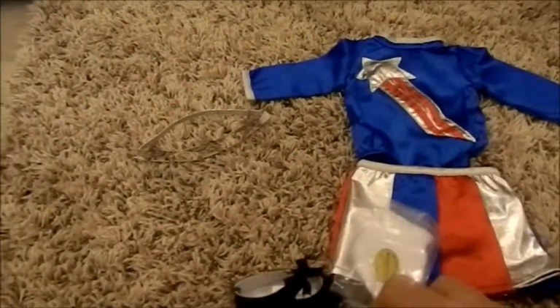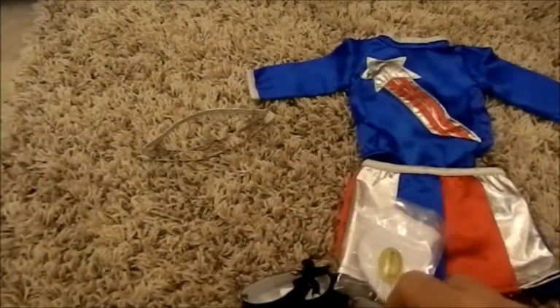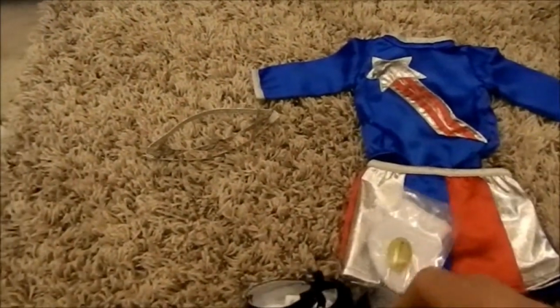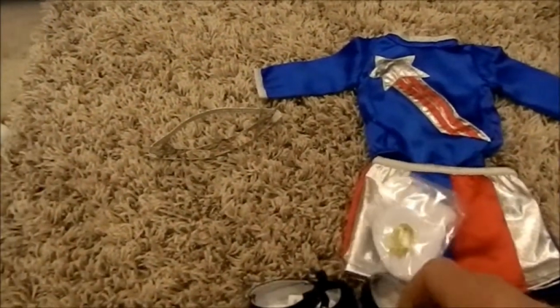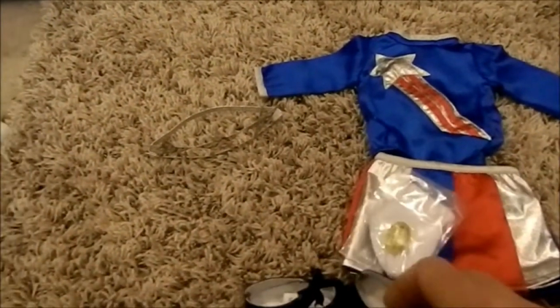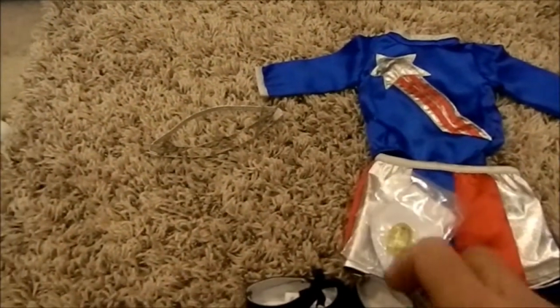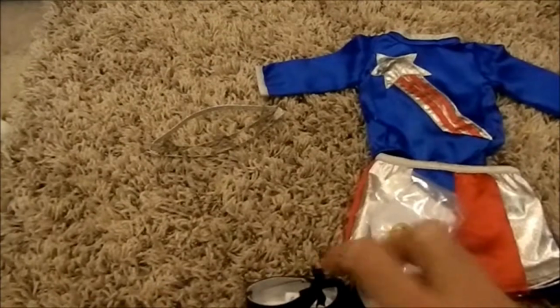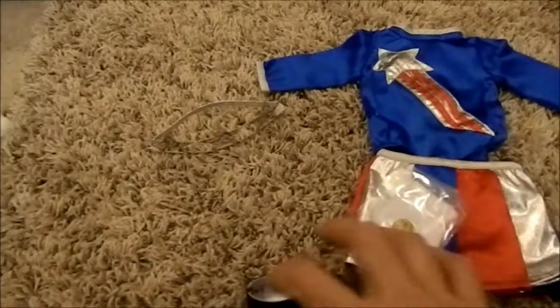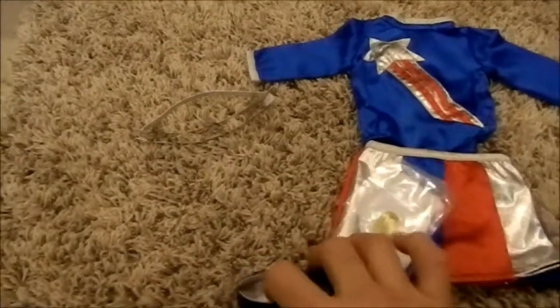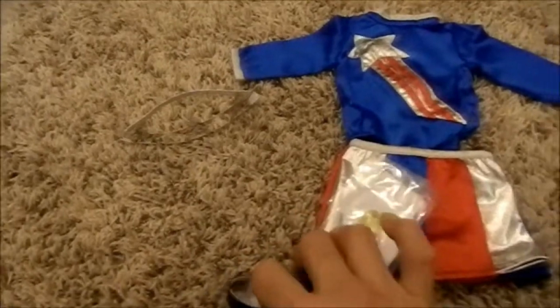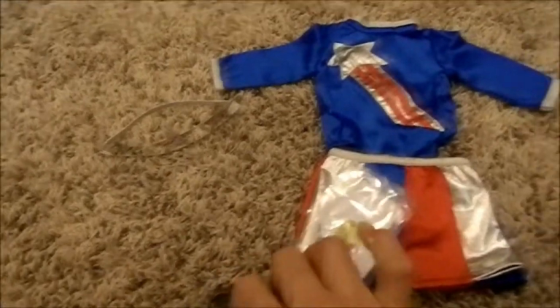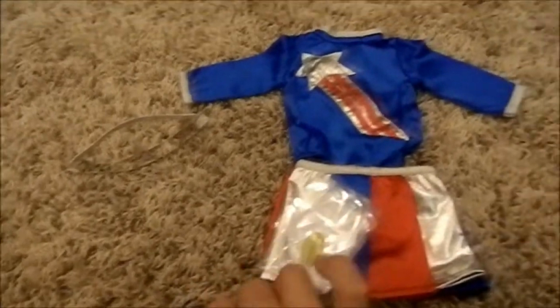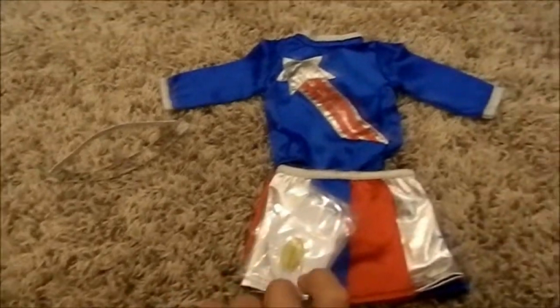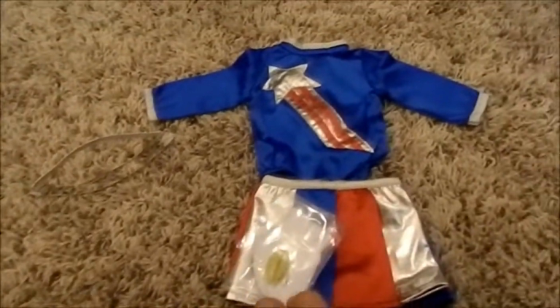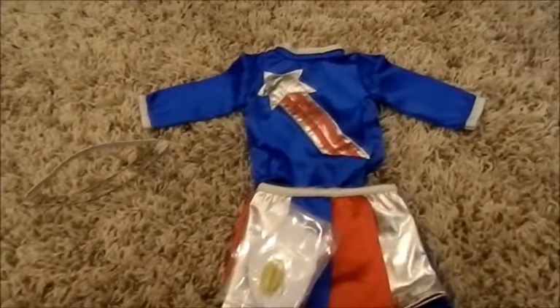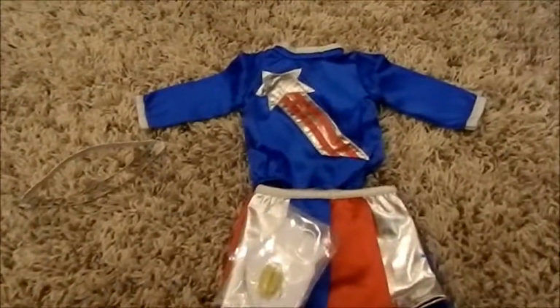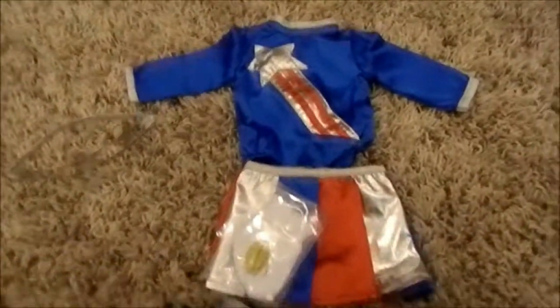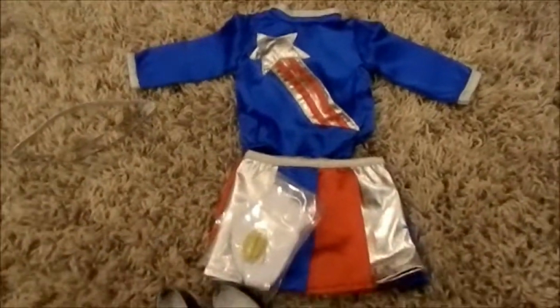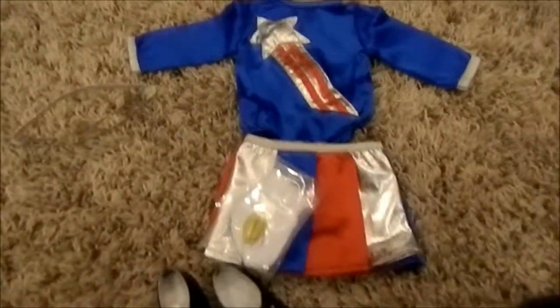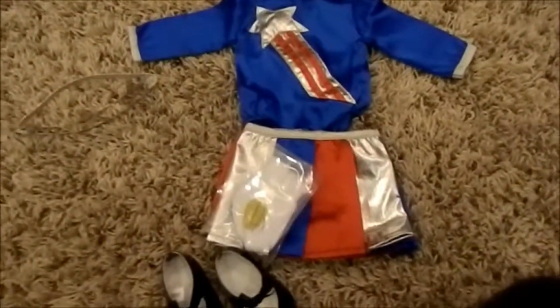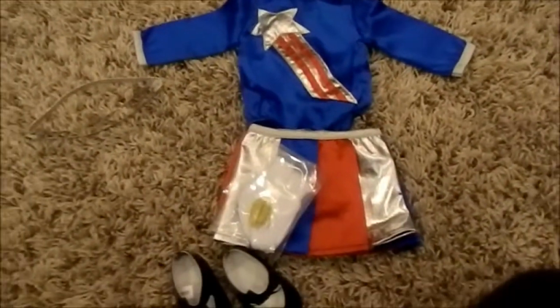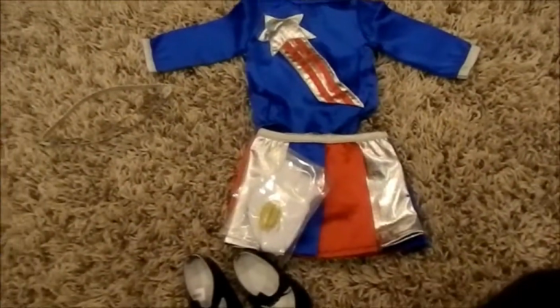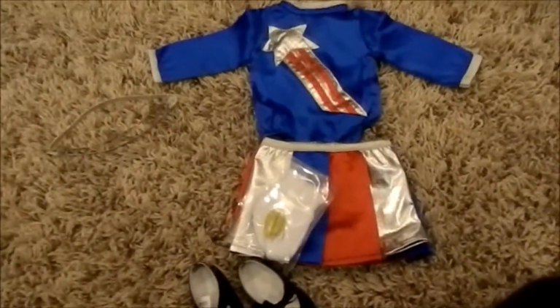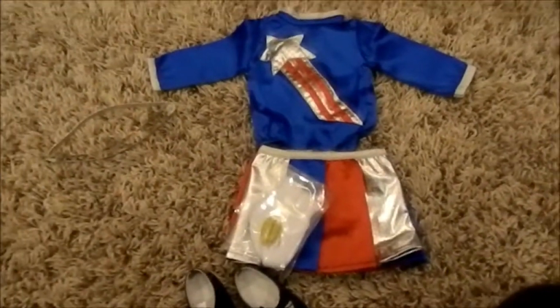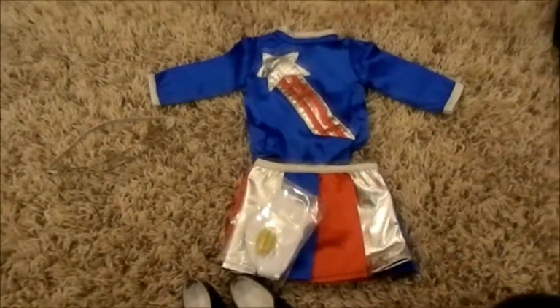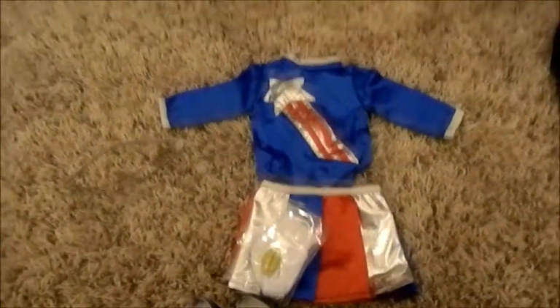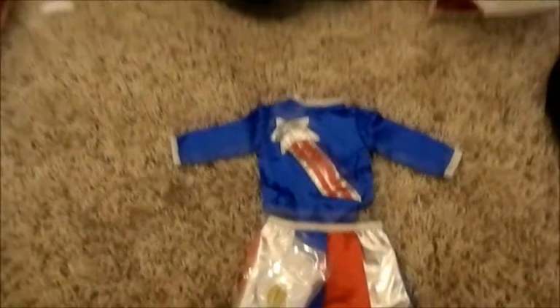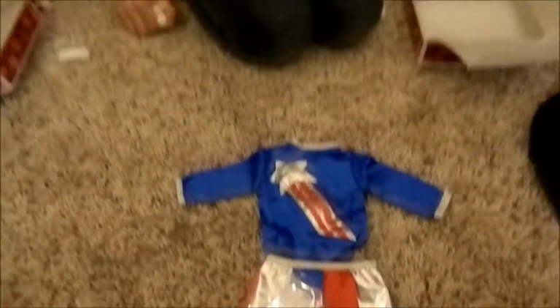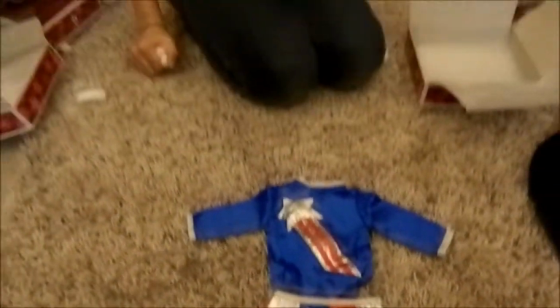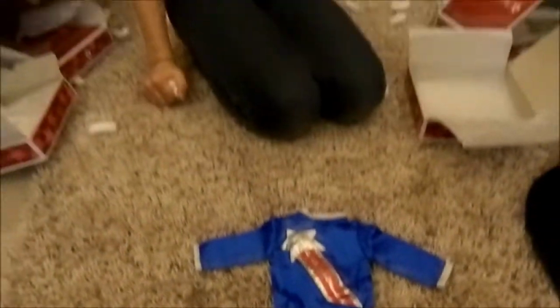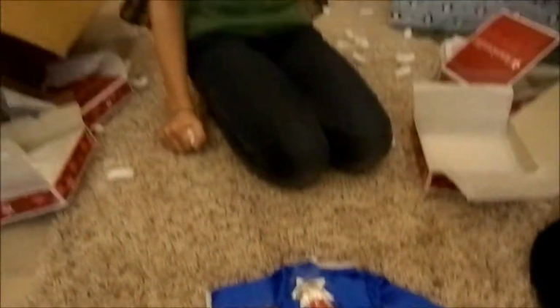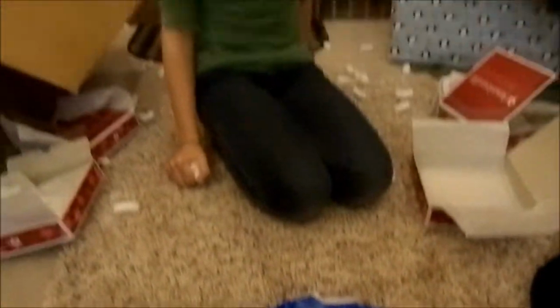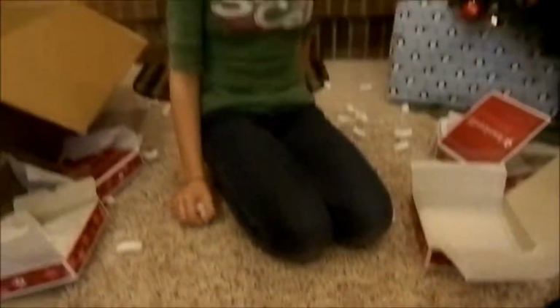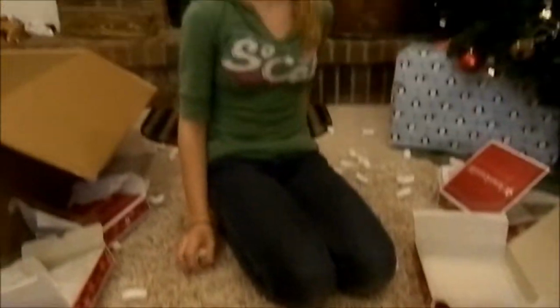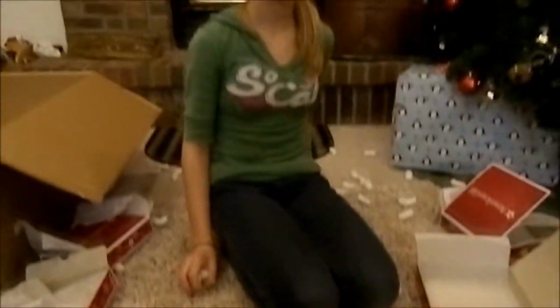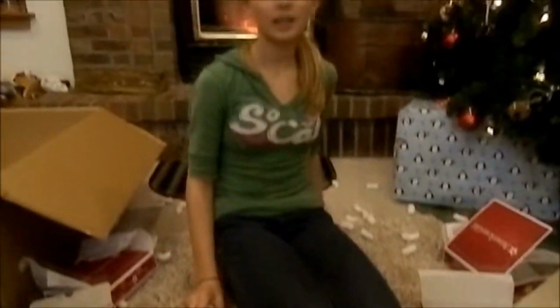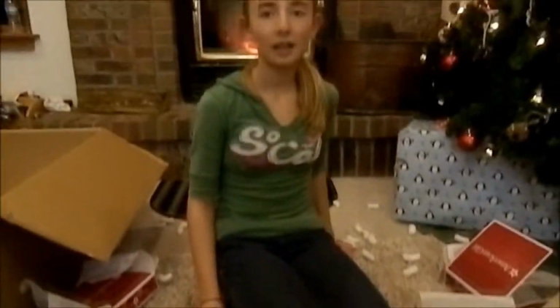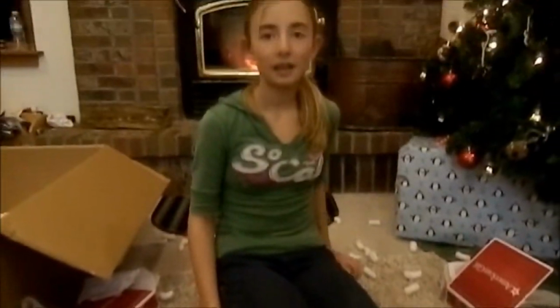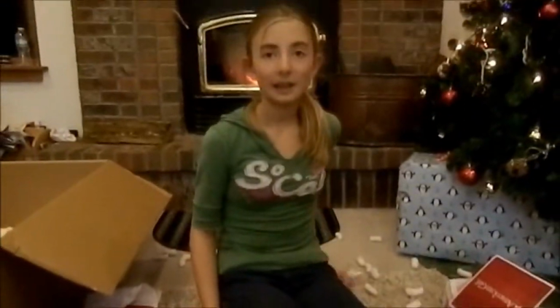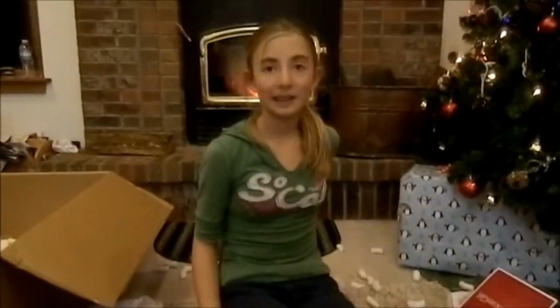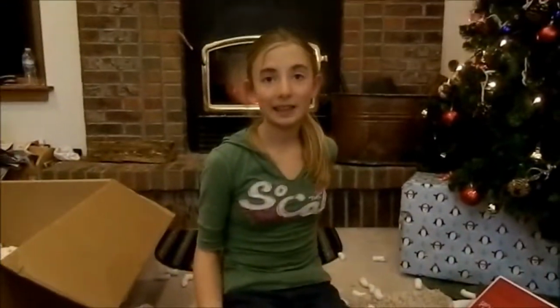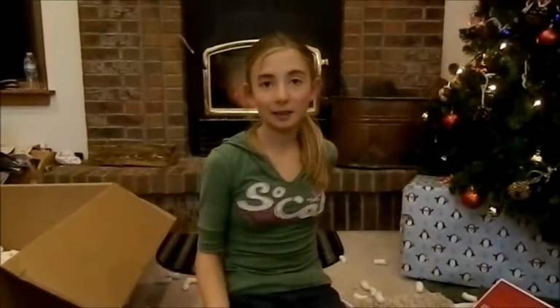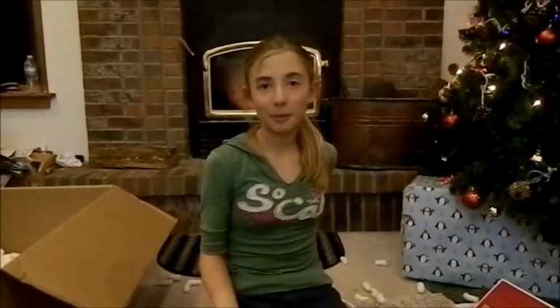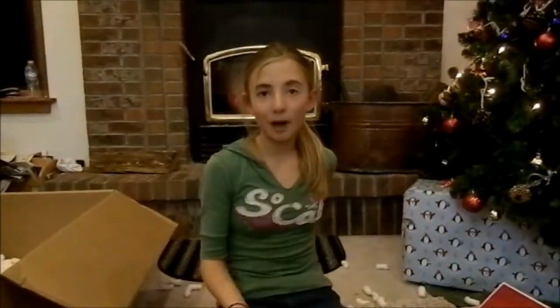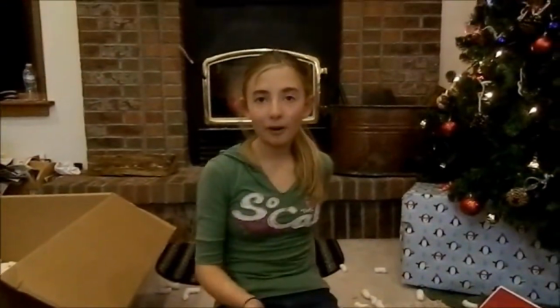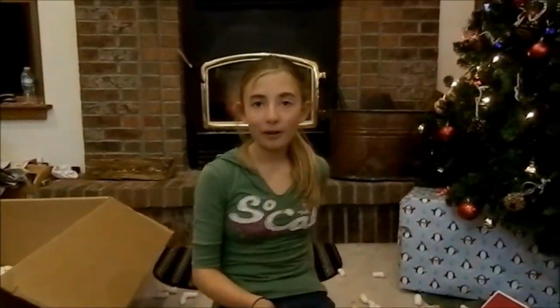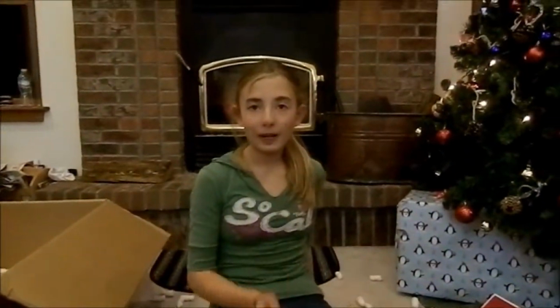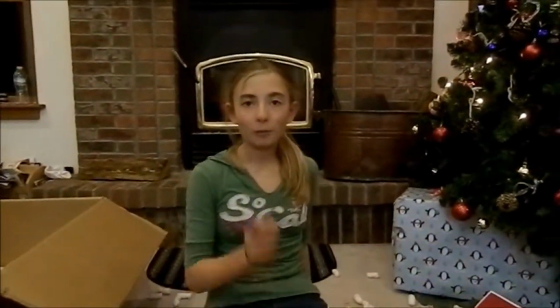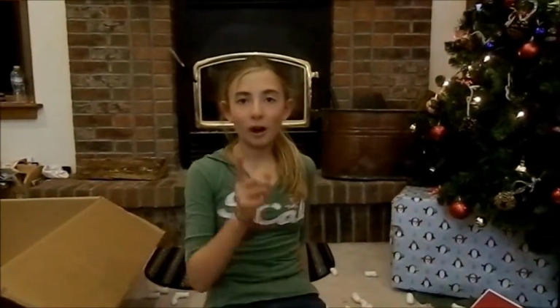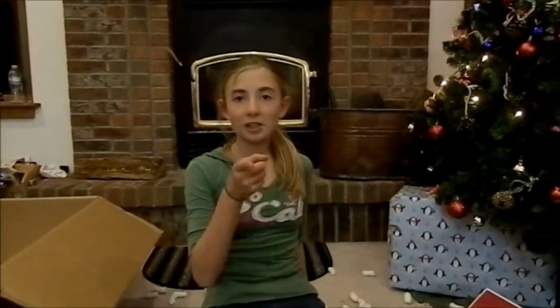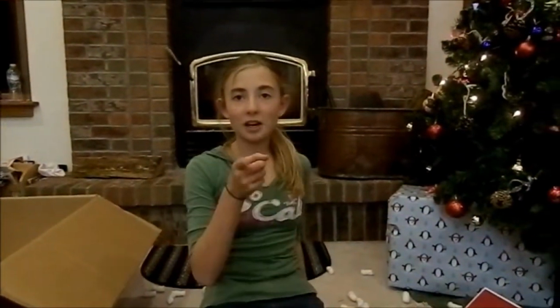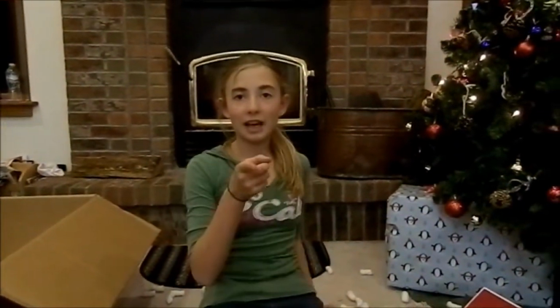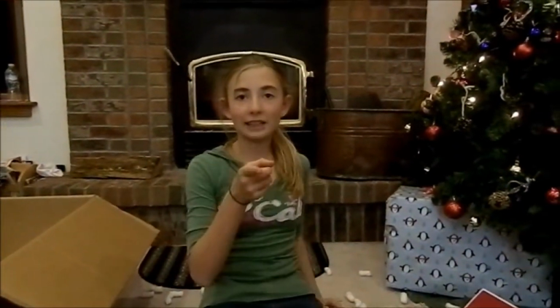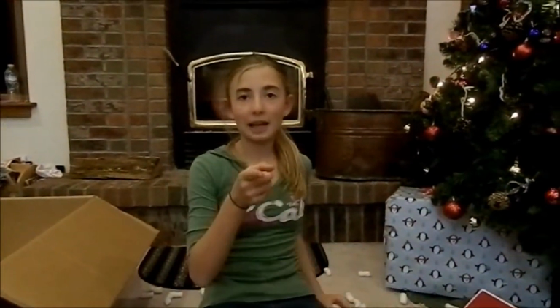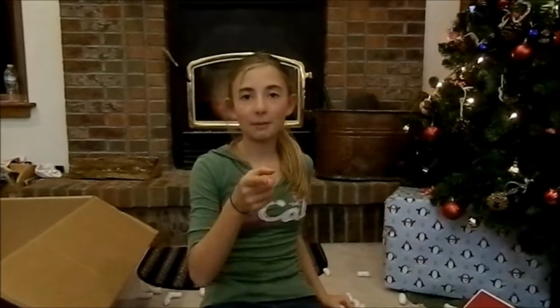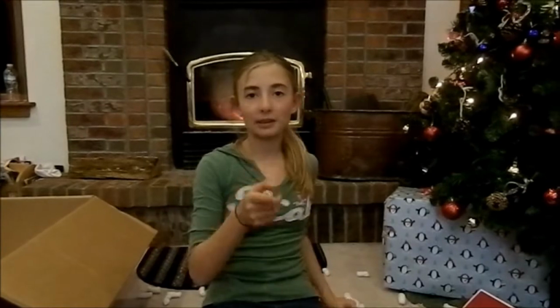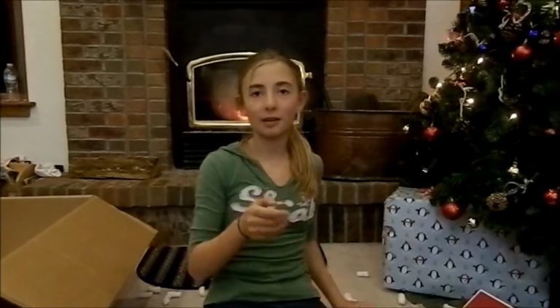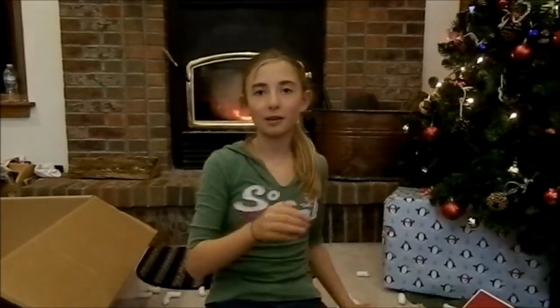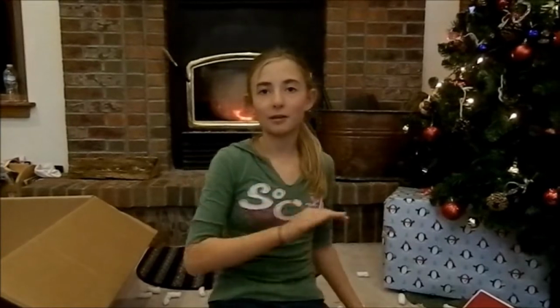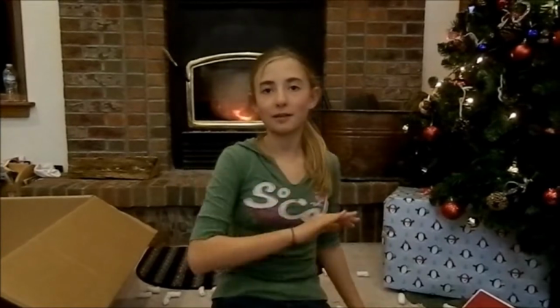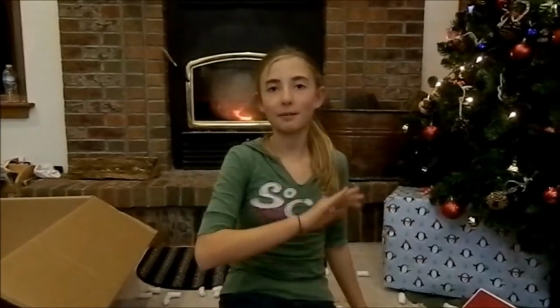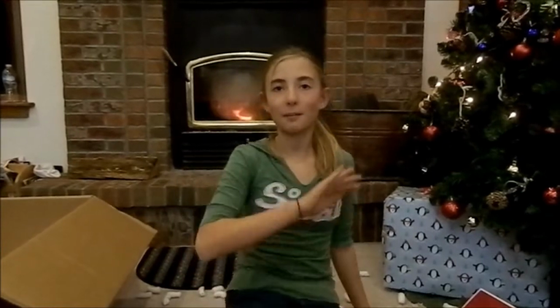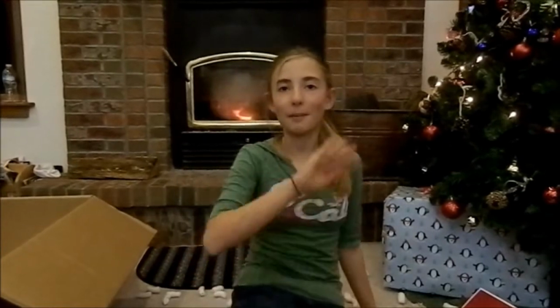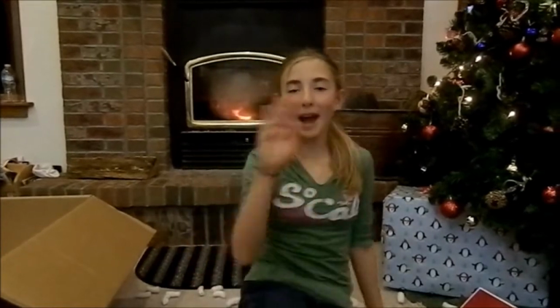And that is all of her clothing. See you tomorrow and watch our next episode. Bye.